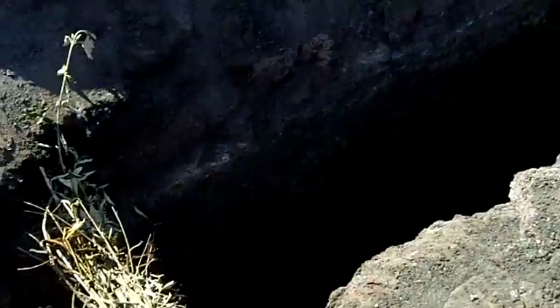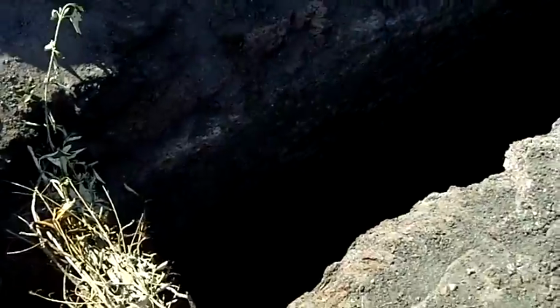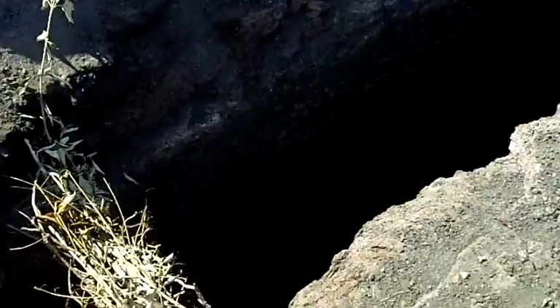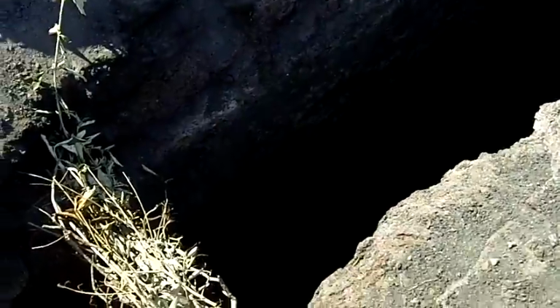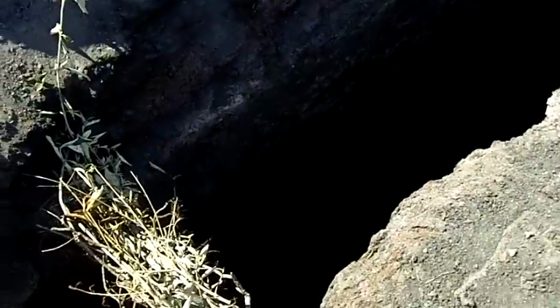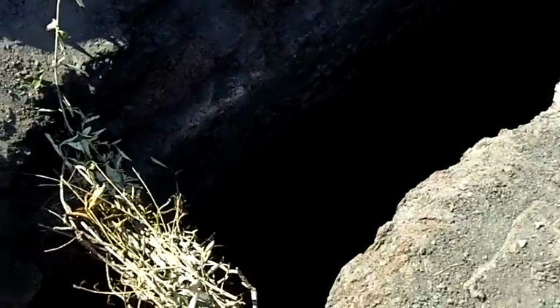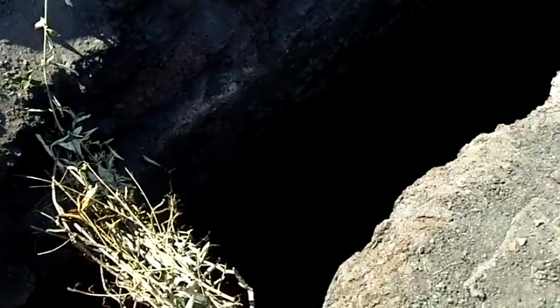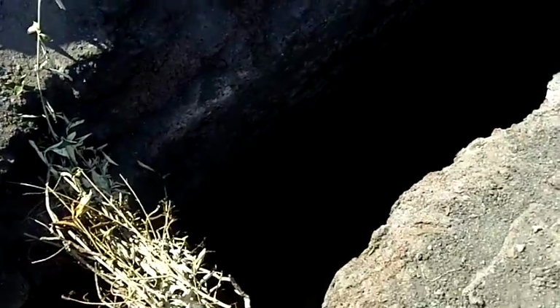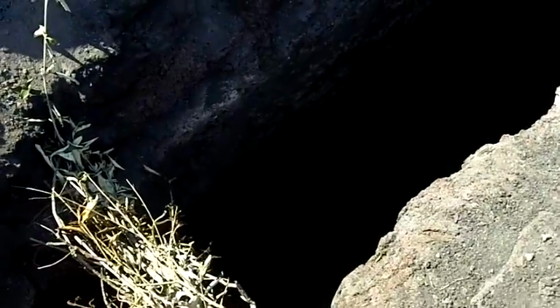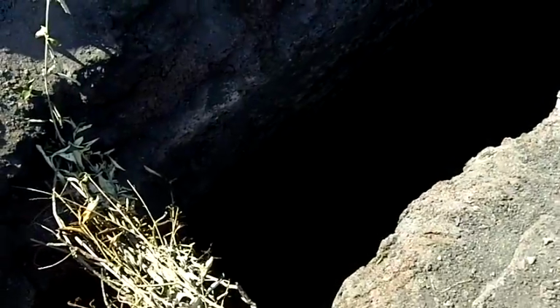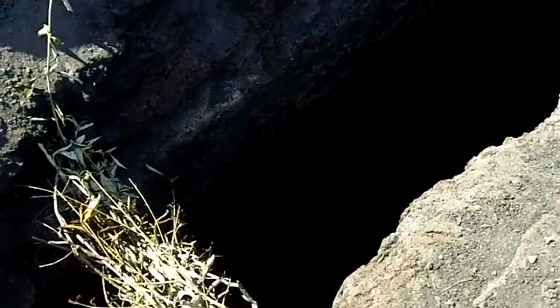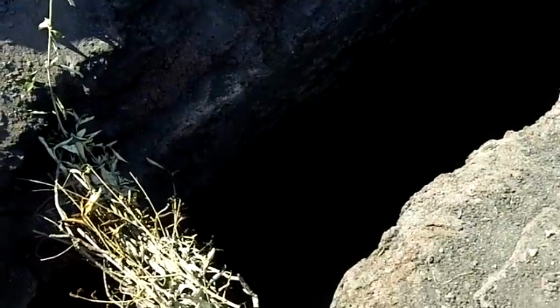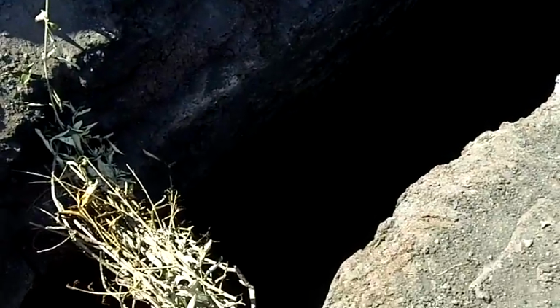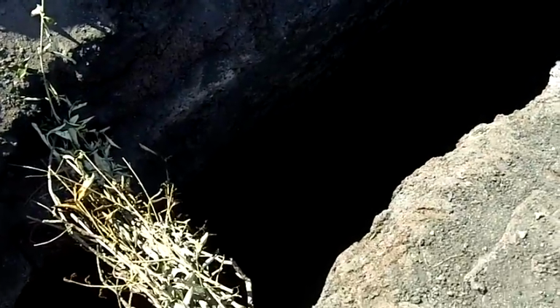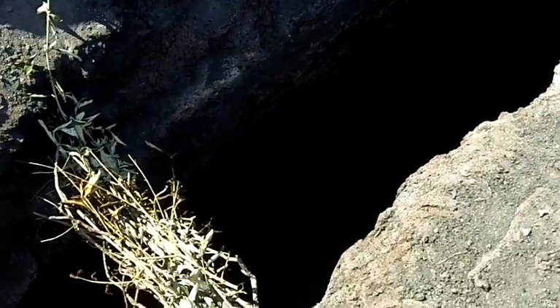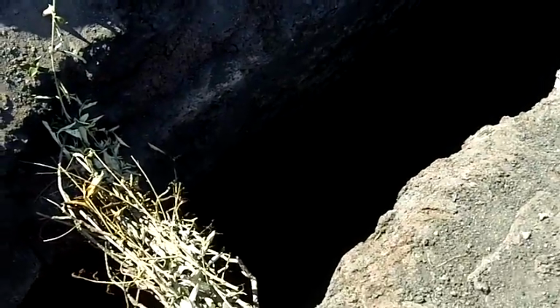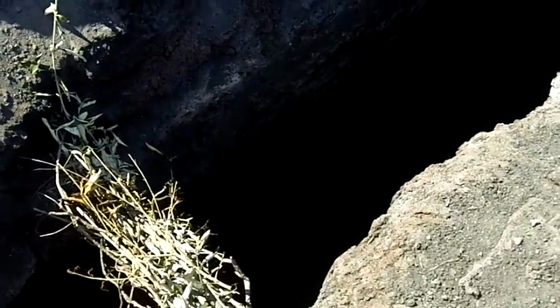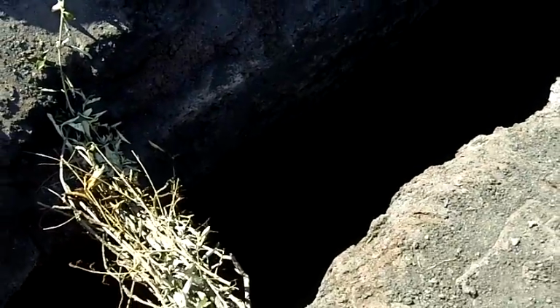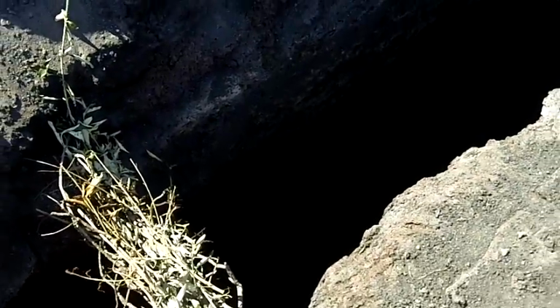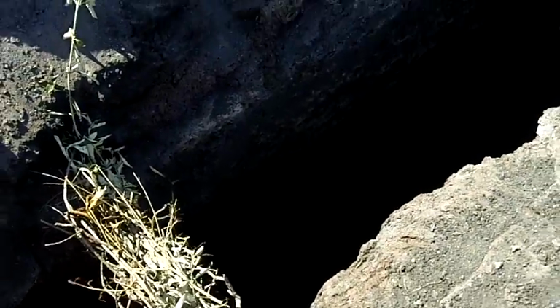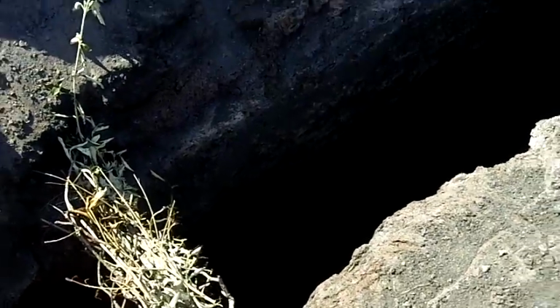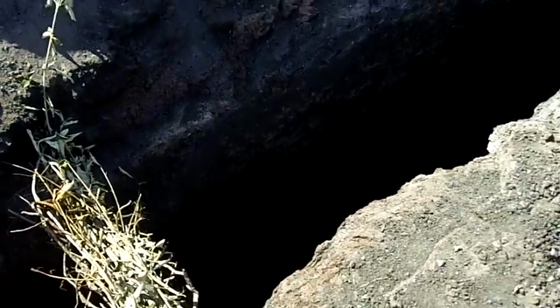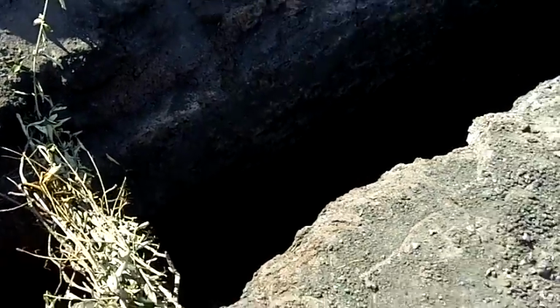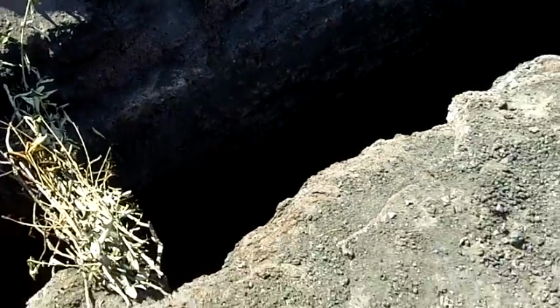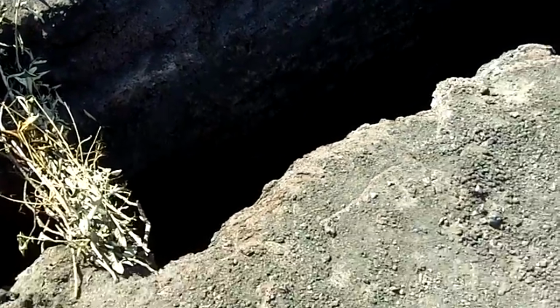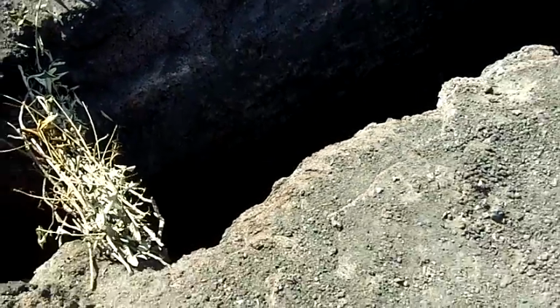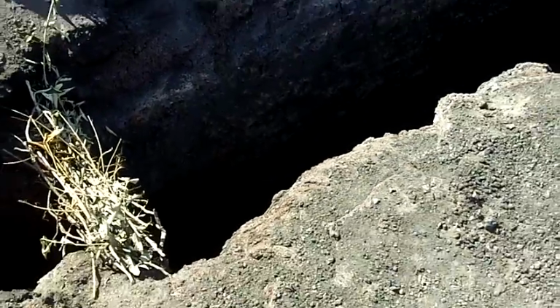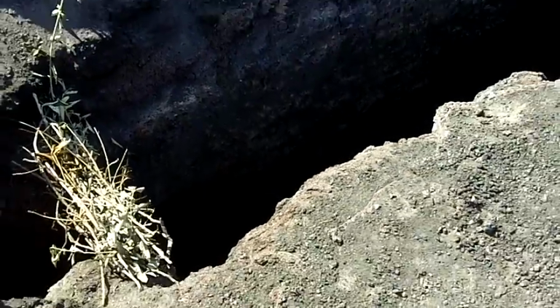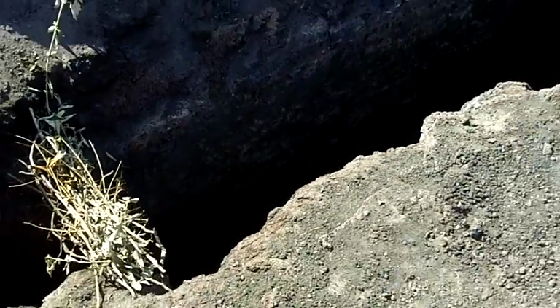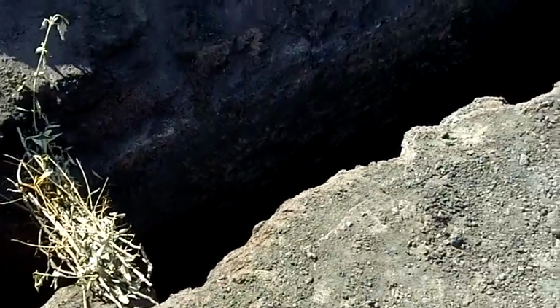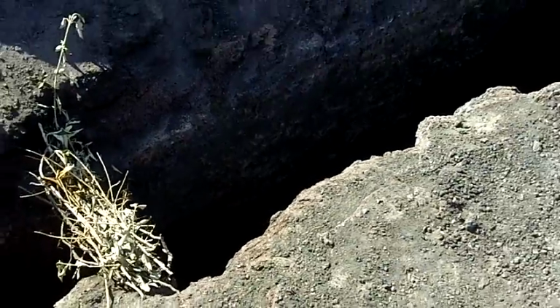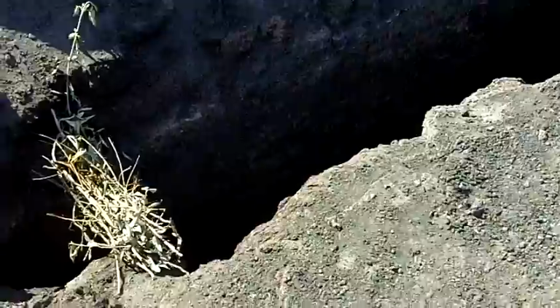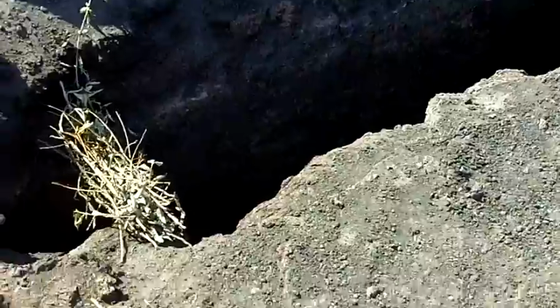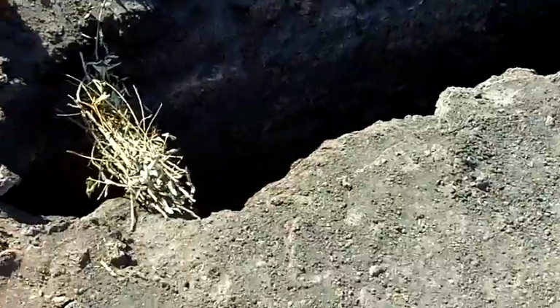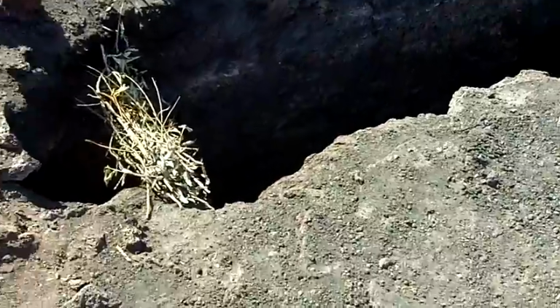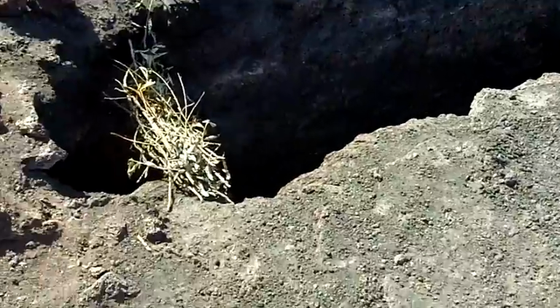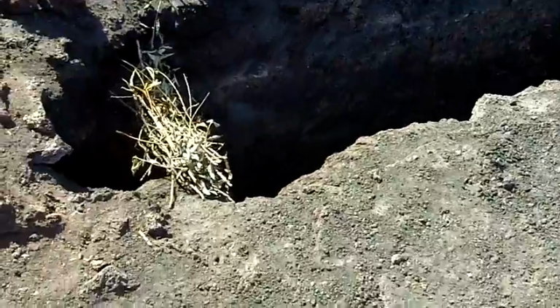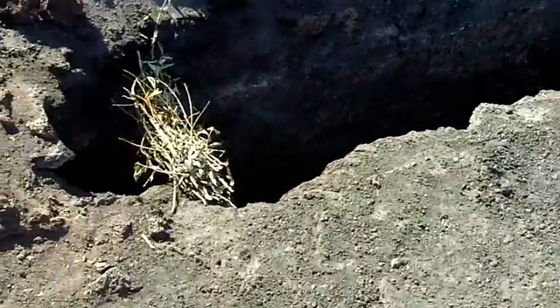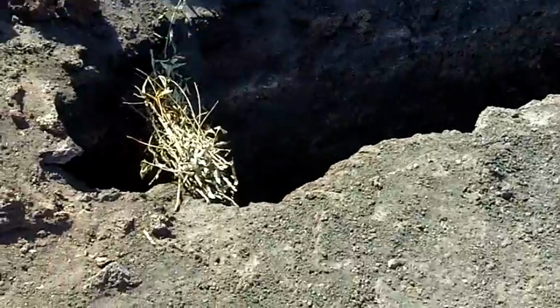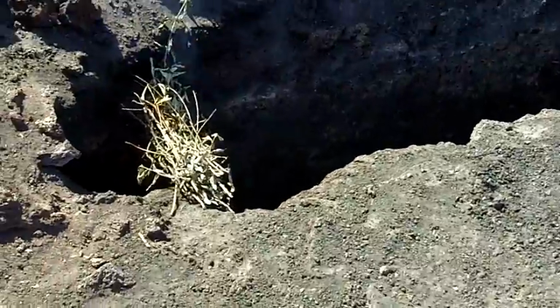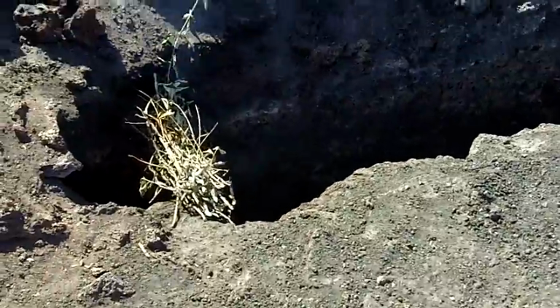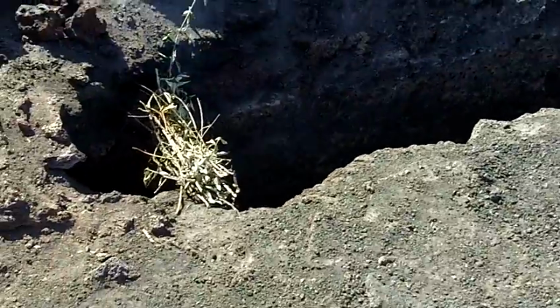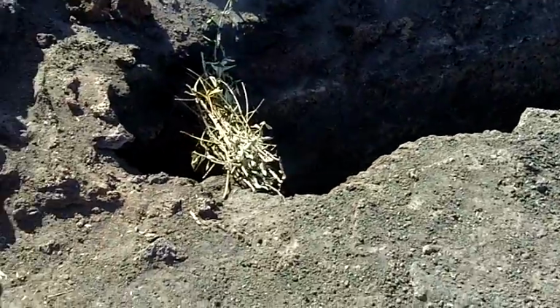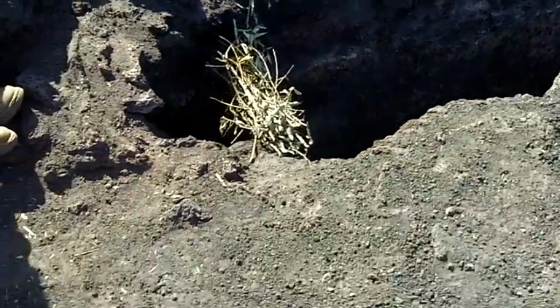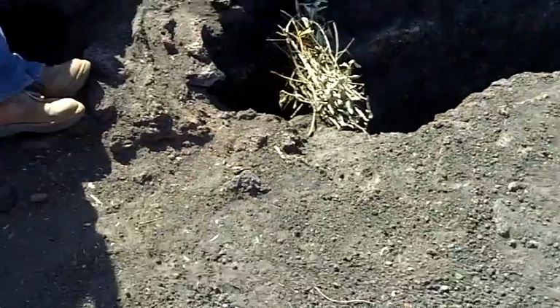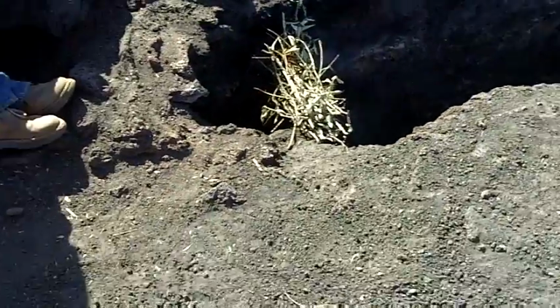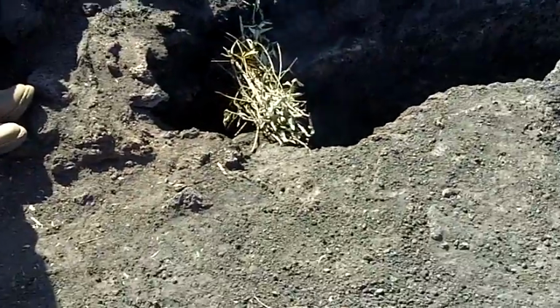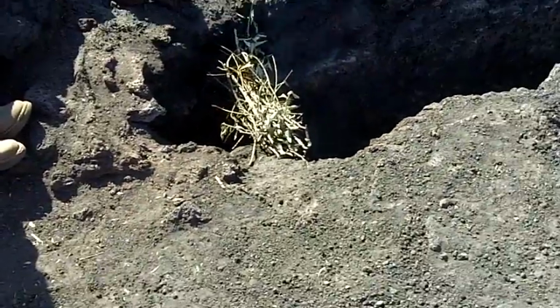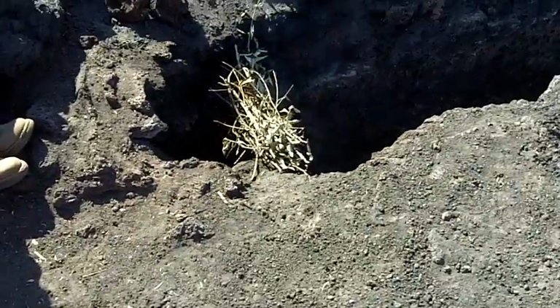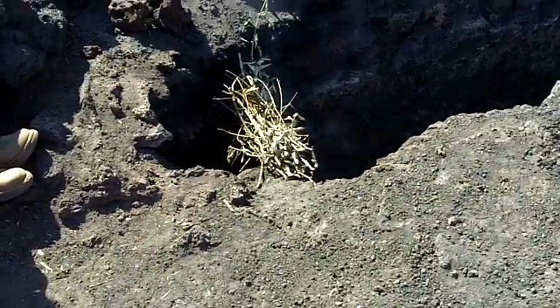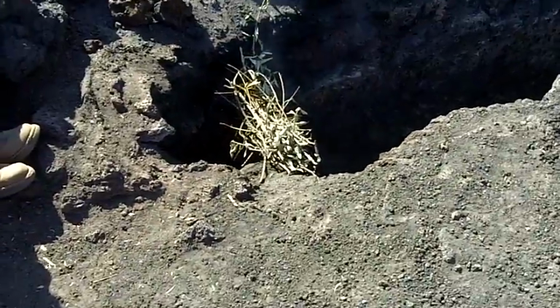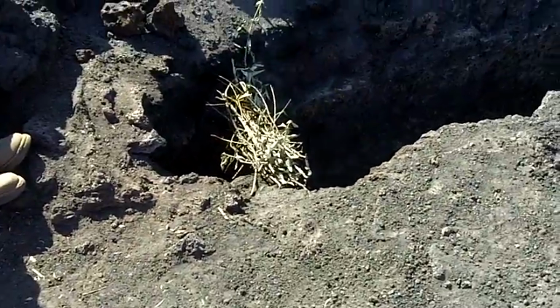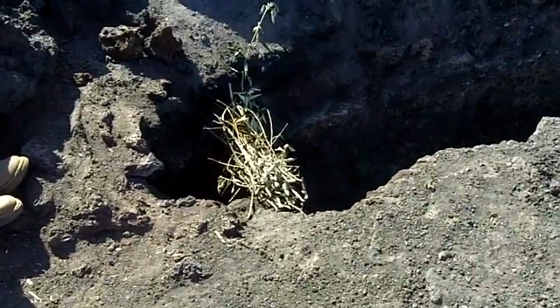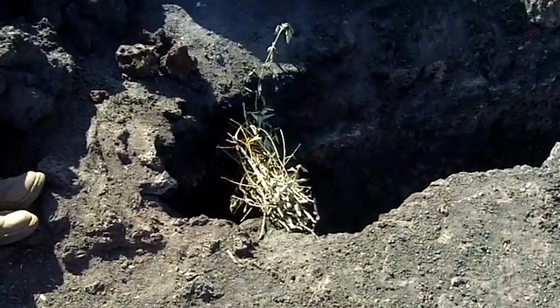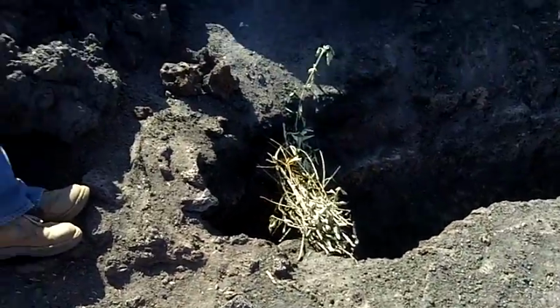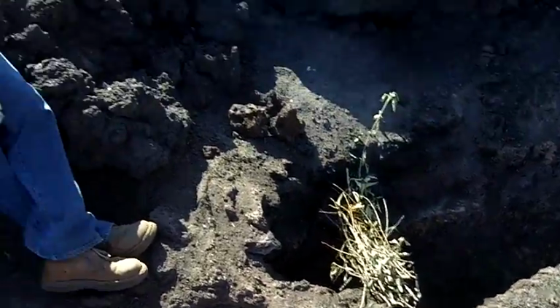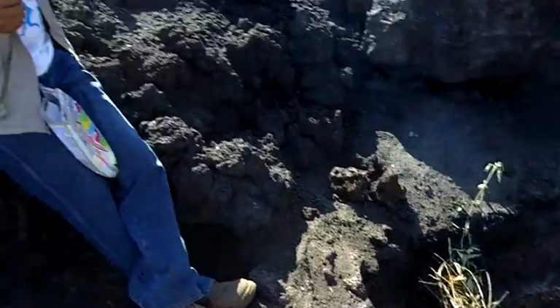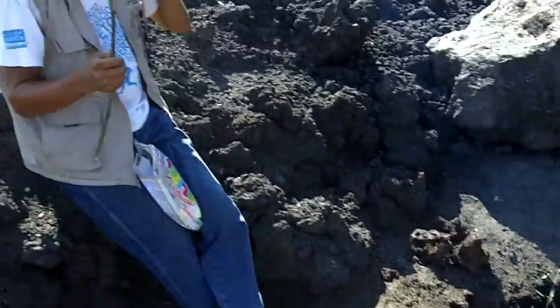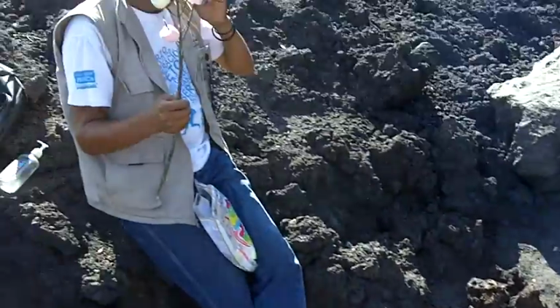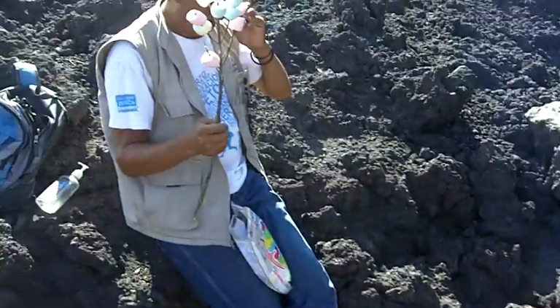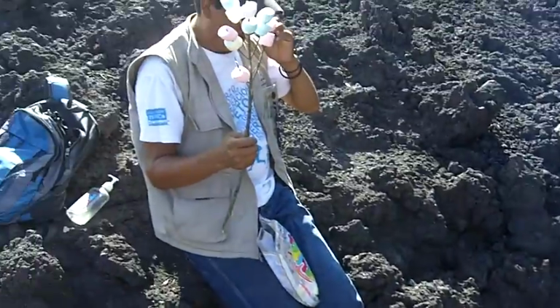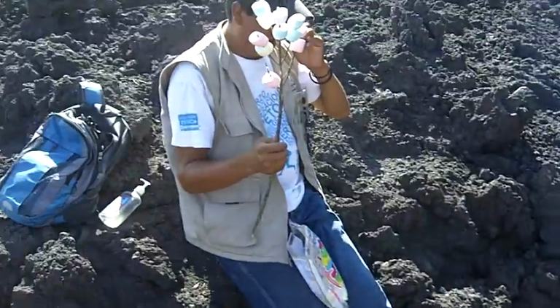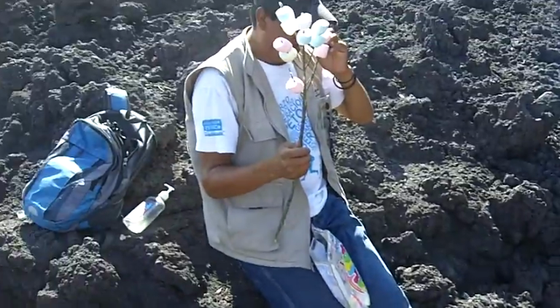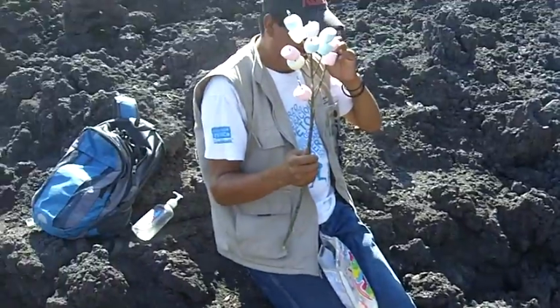You can't see anything down at the bottom of this crevice, but it is, like I said, painfully hot. Gonna enjoy some marshmallows now.